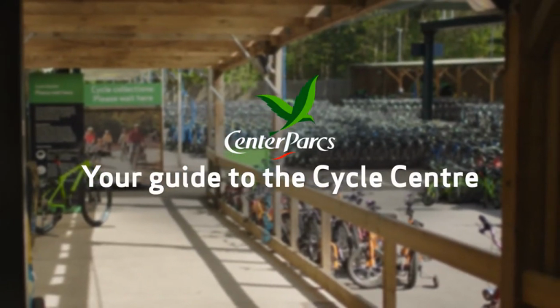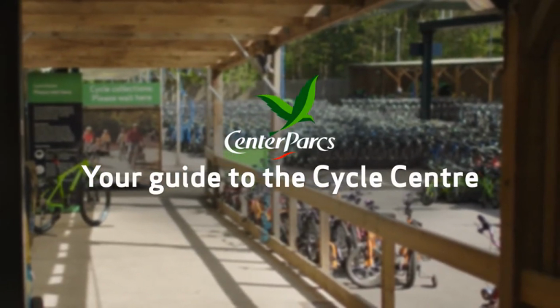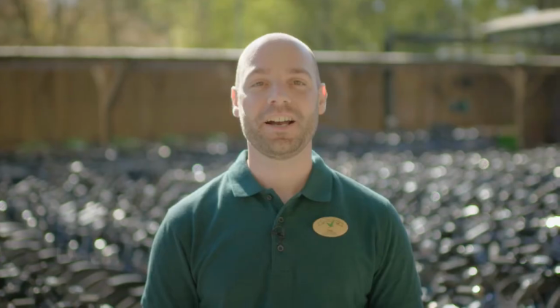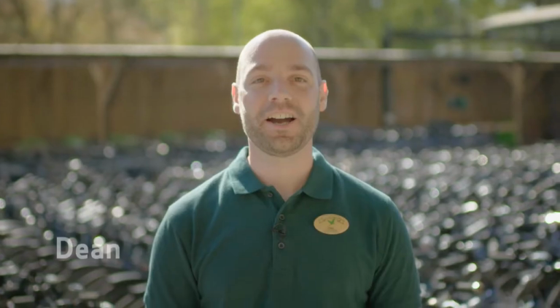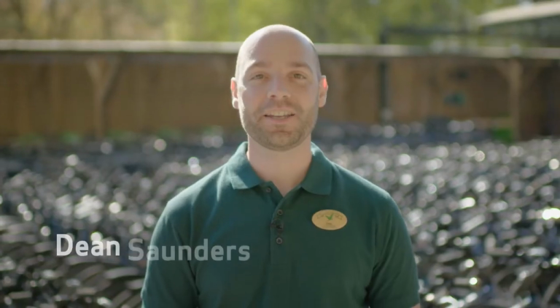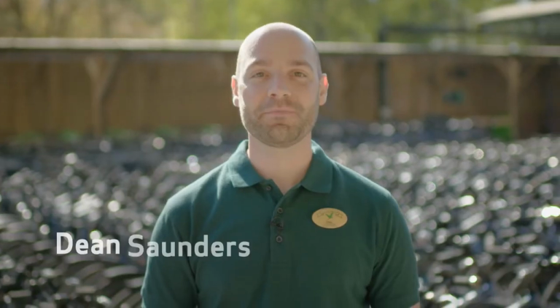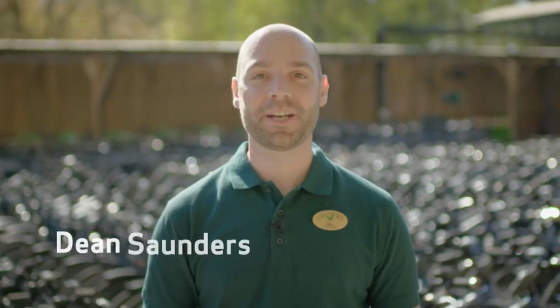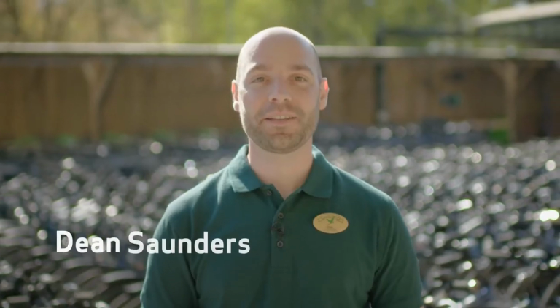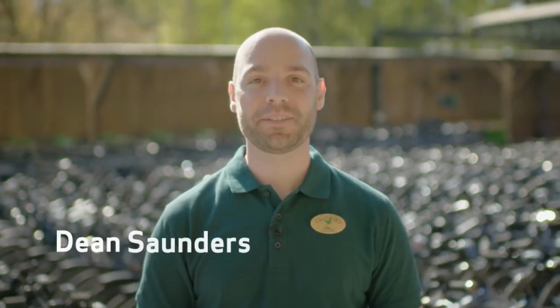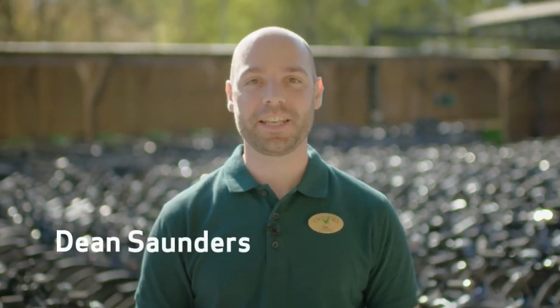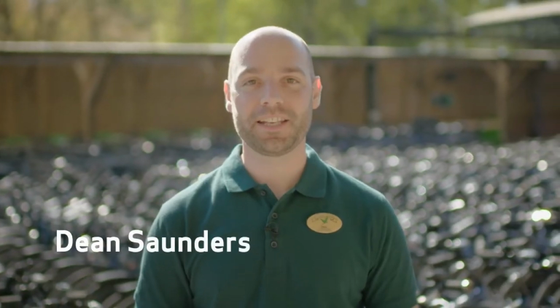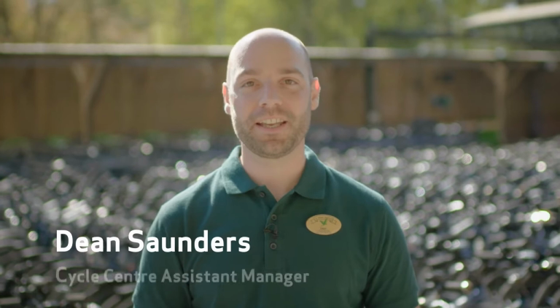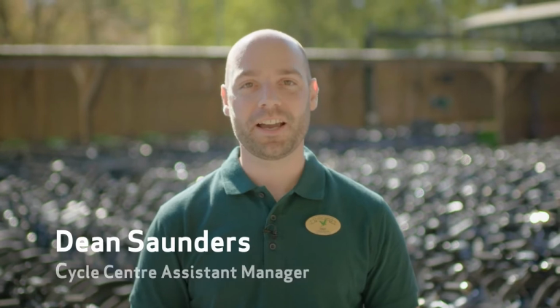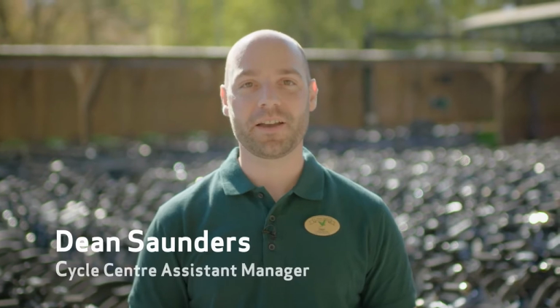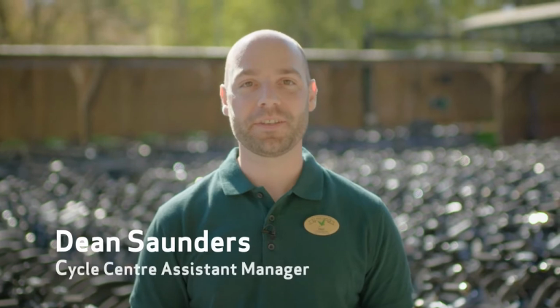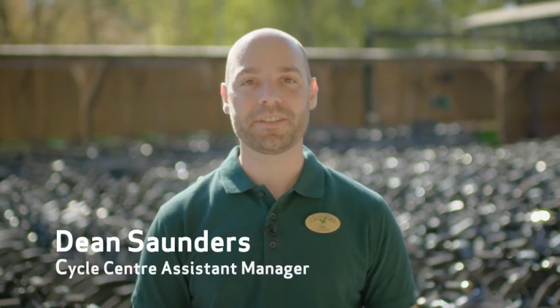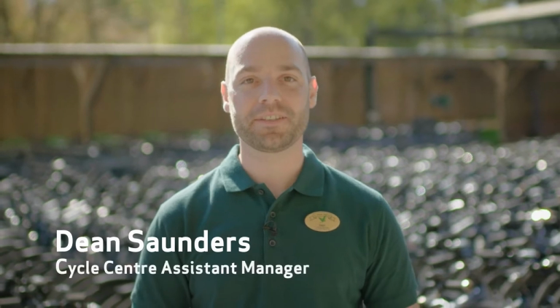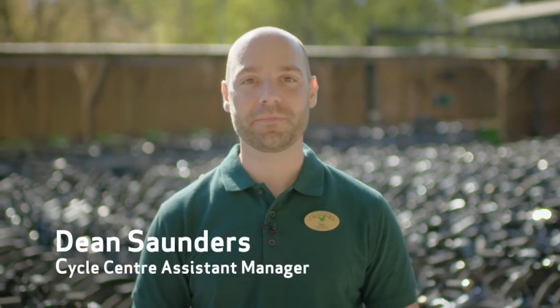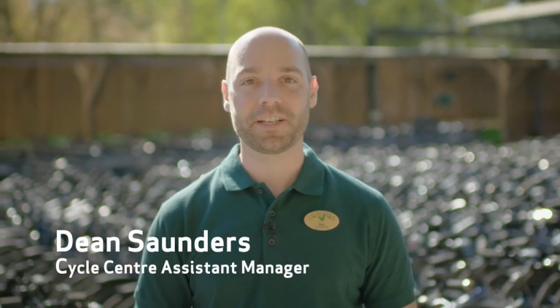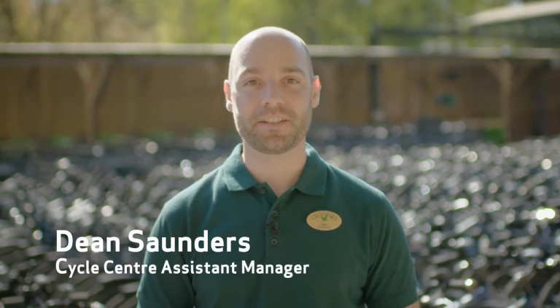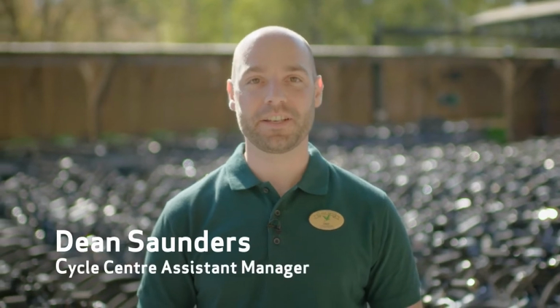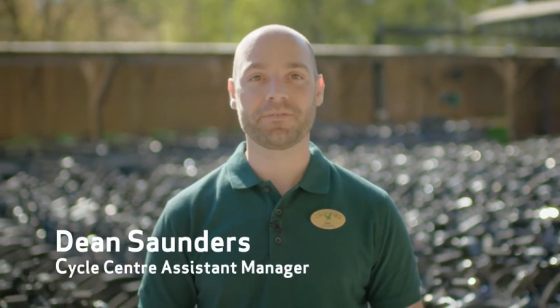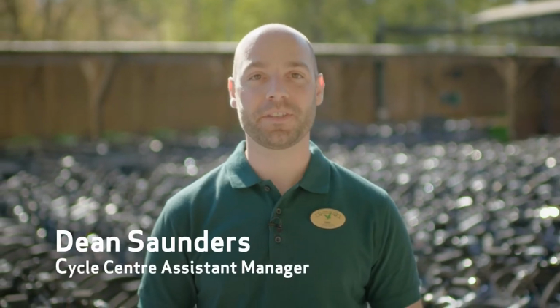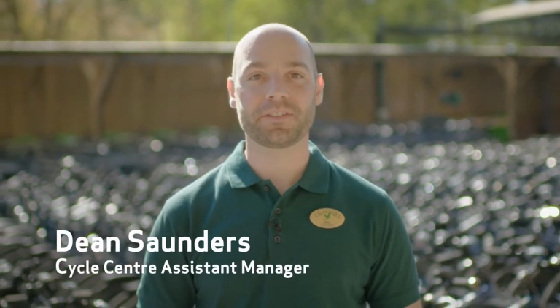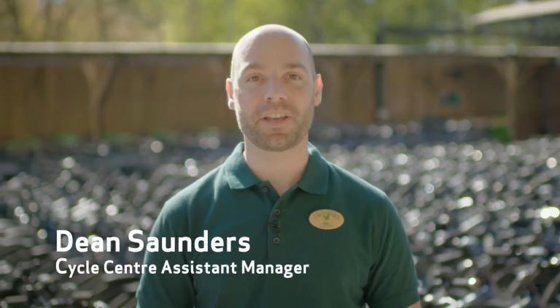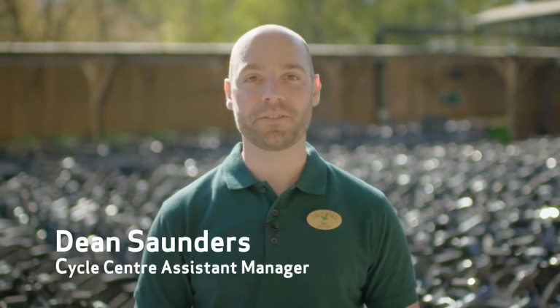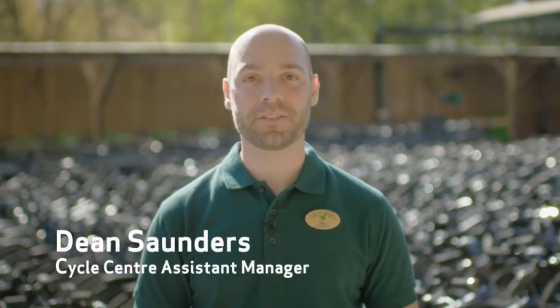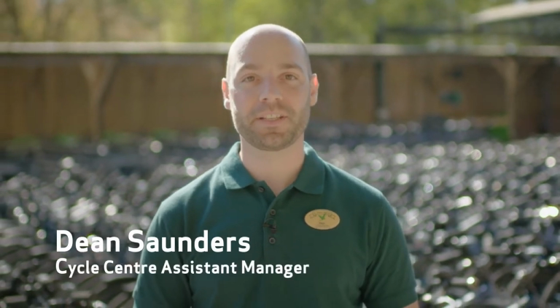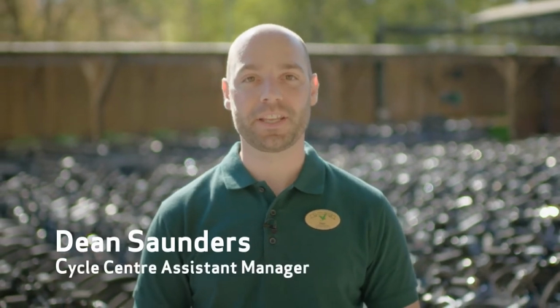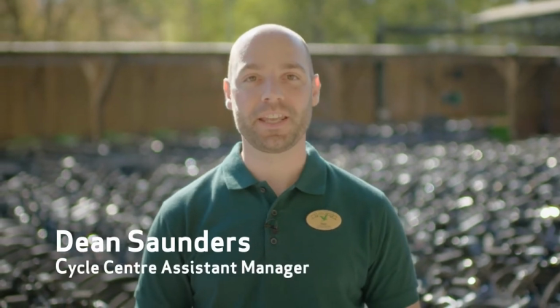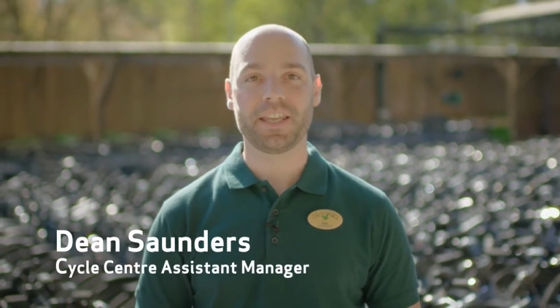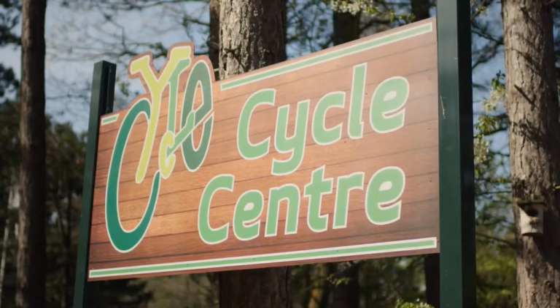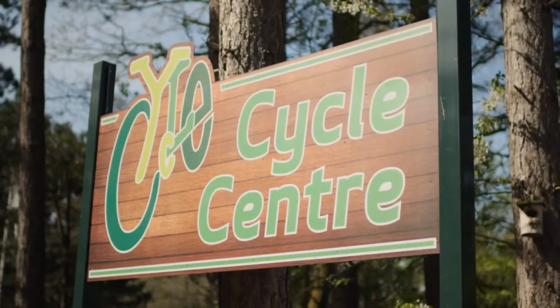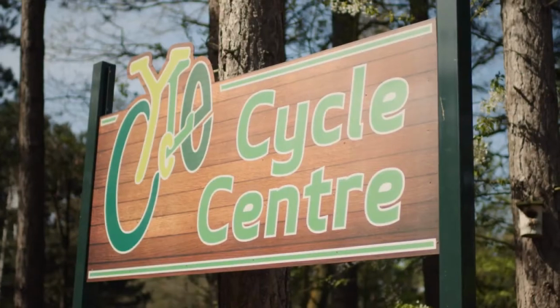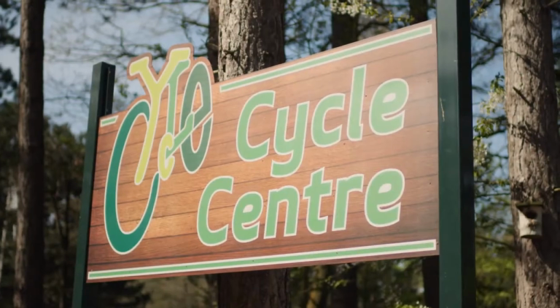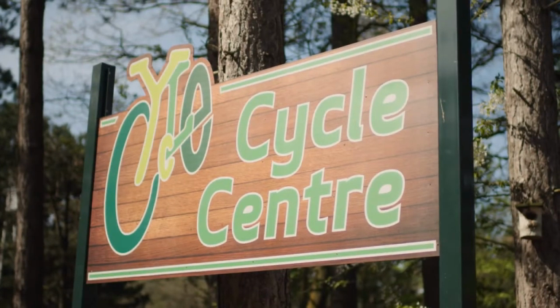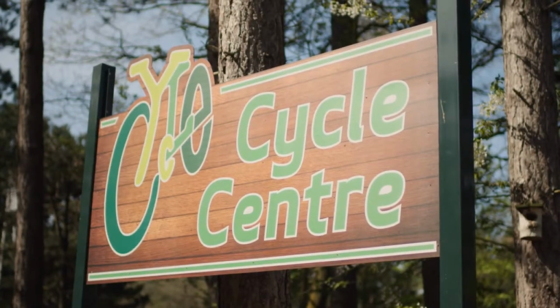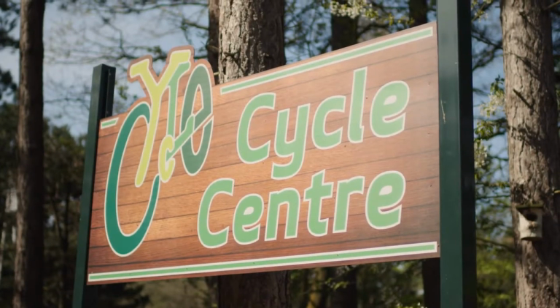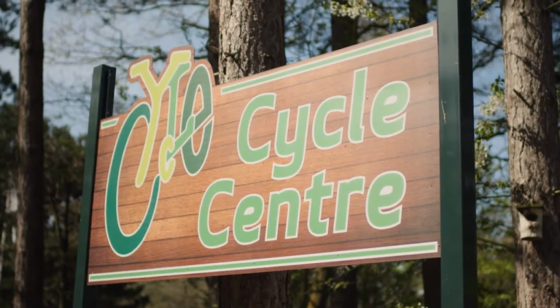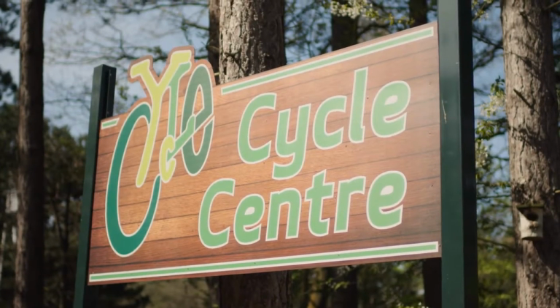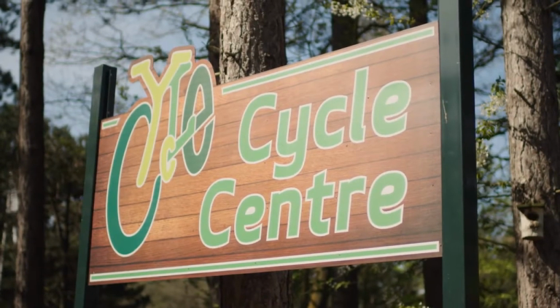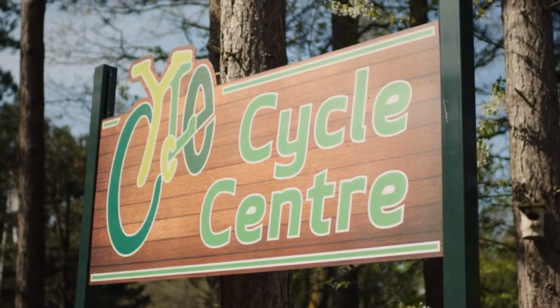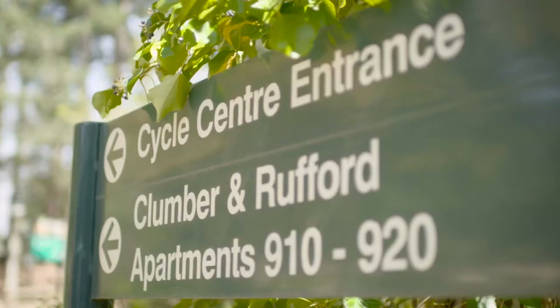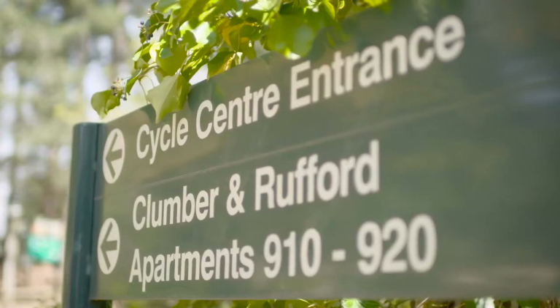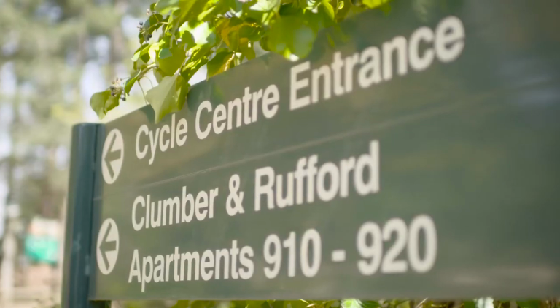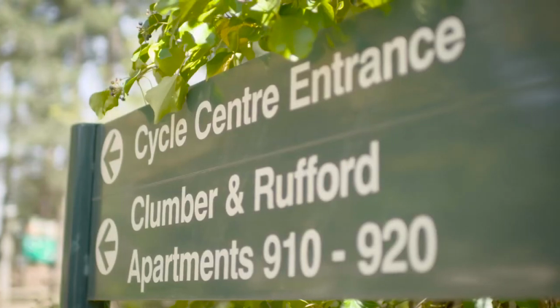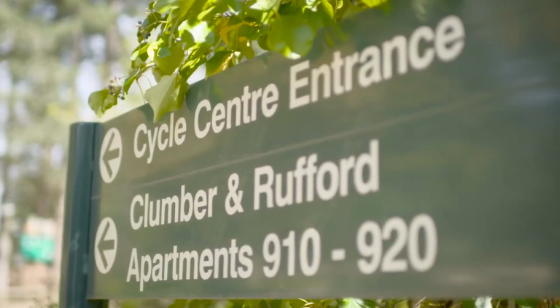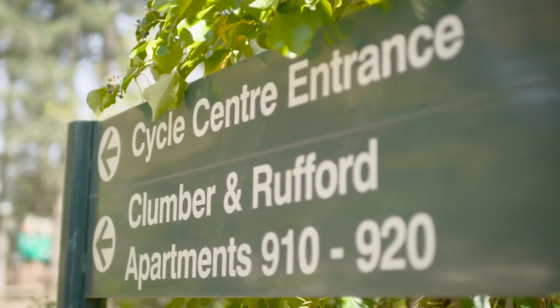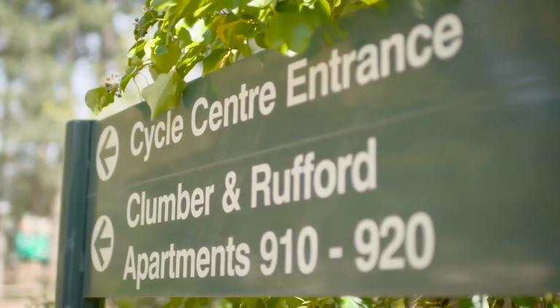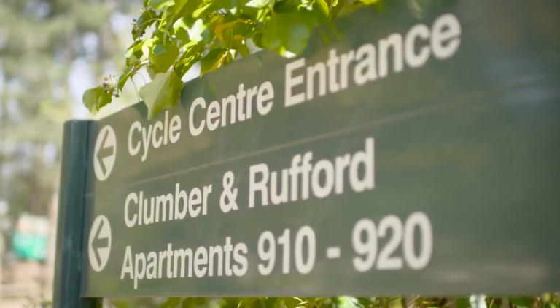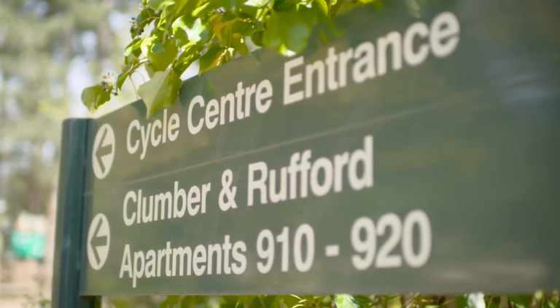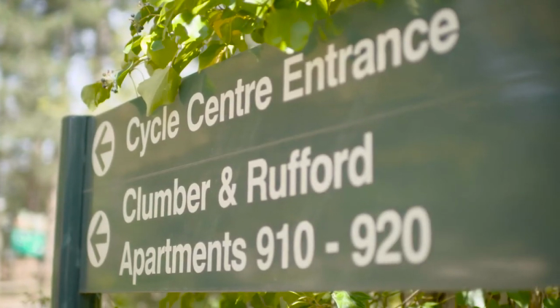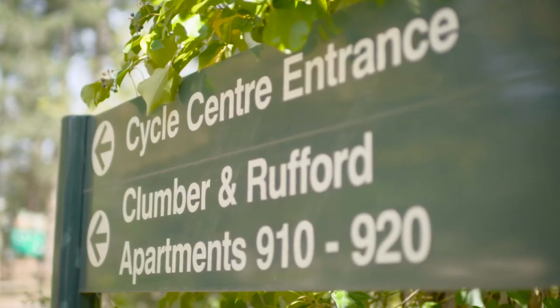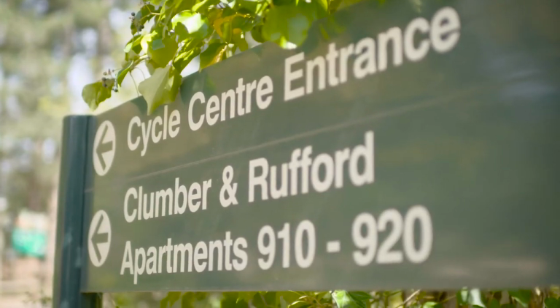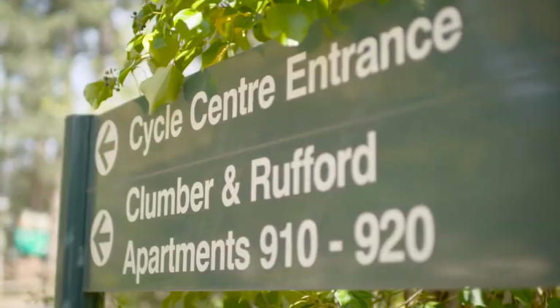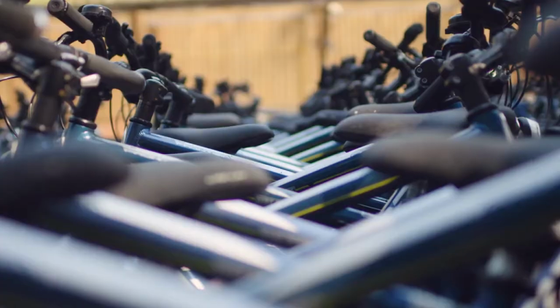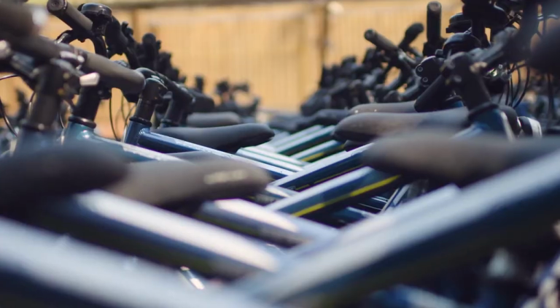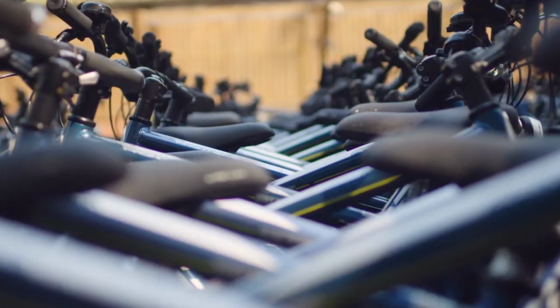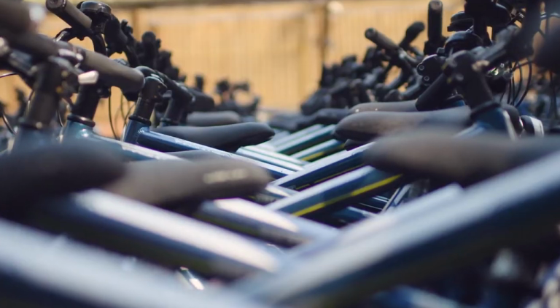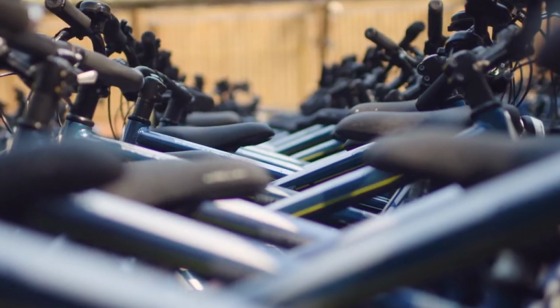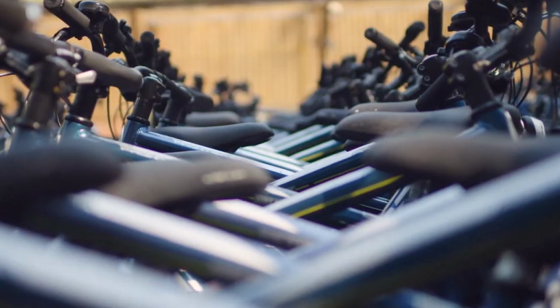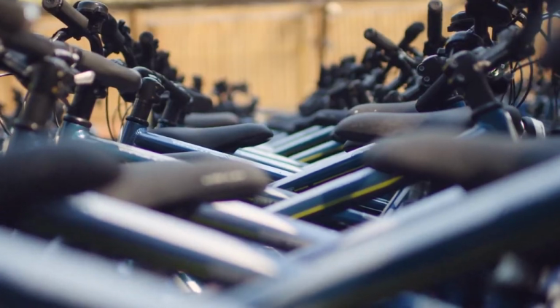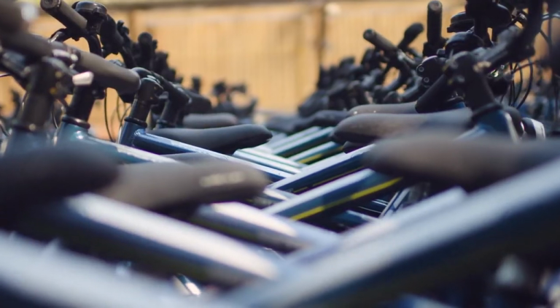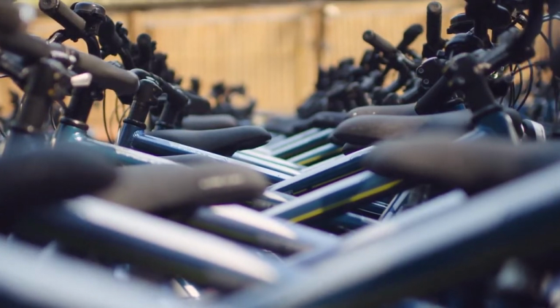Hi, my name is Dean, I'm the assistant manager for the cycle centre here at Sherwood Forest Centre Parks, and here's a quick overview of the cycle centre.